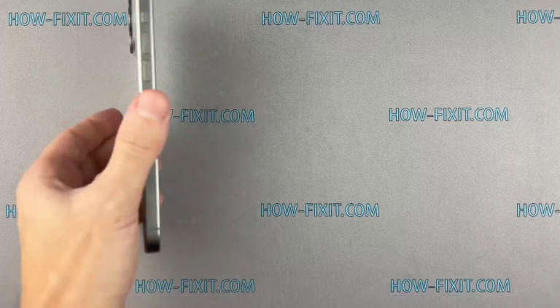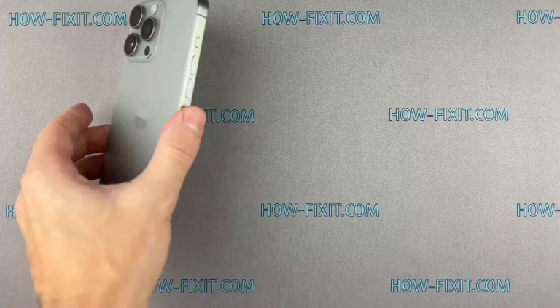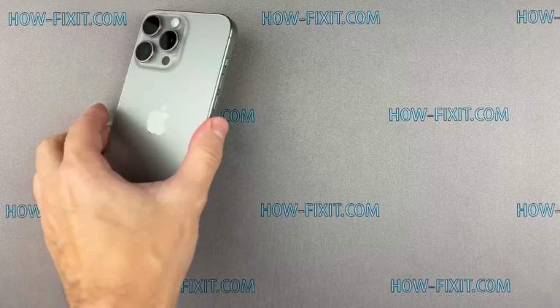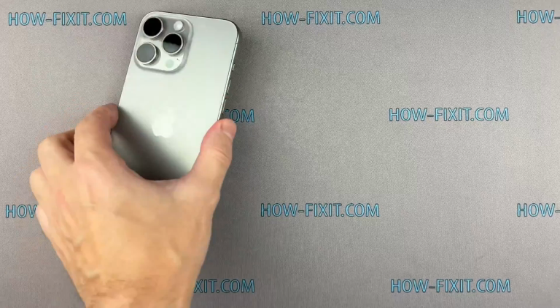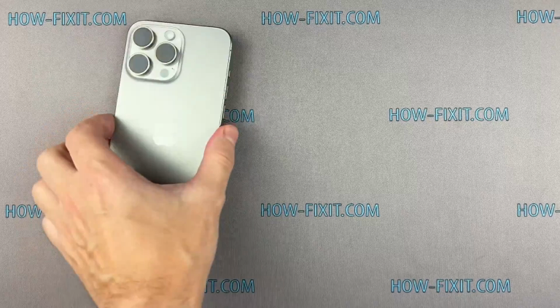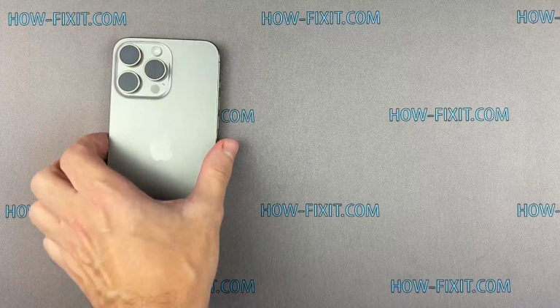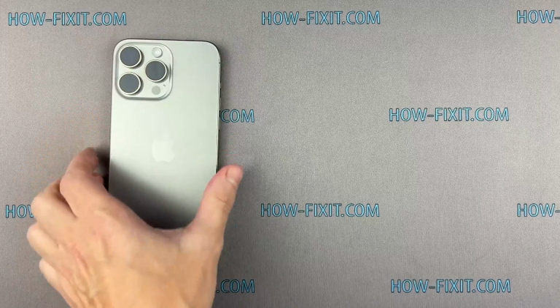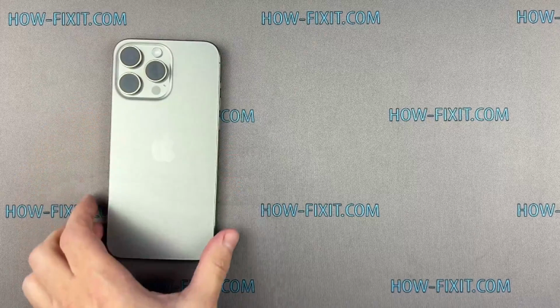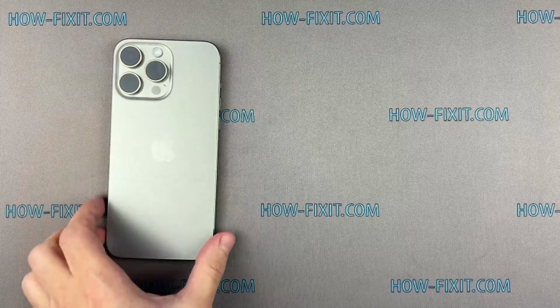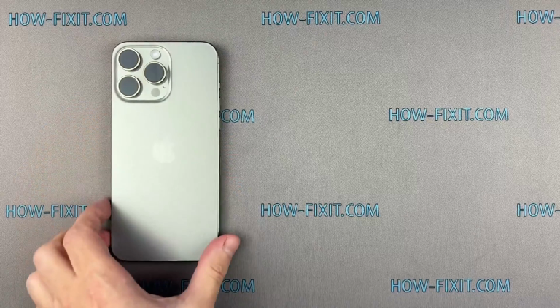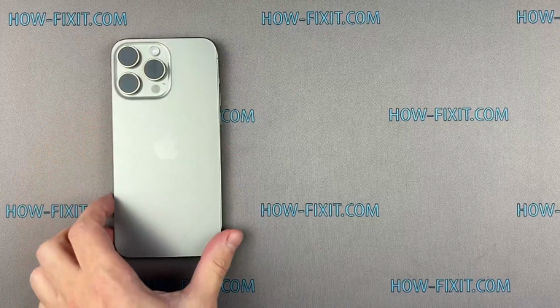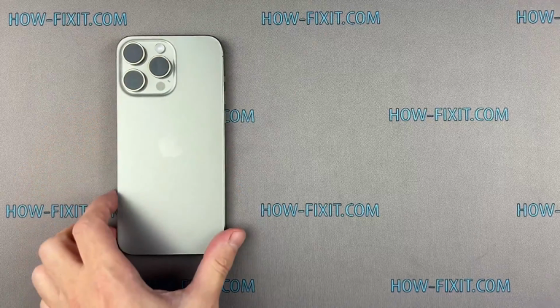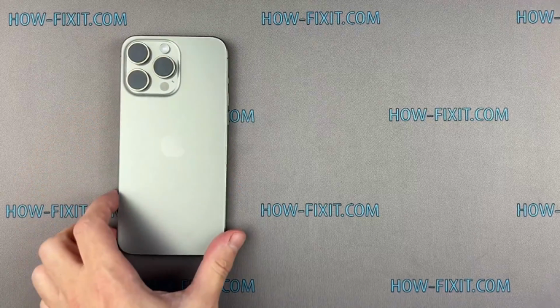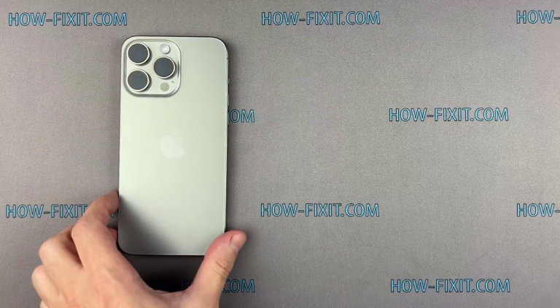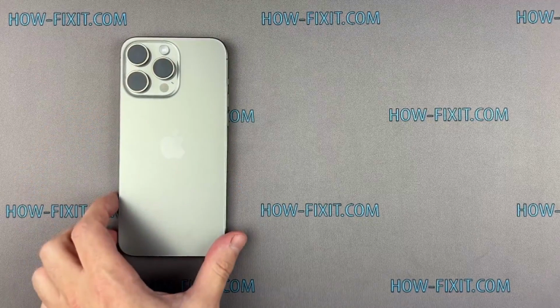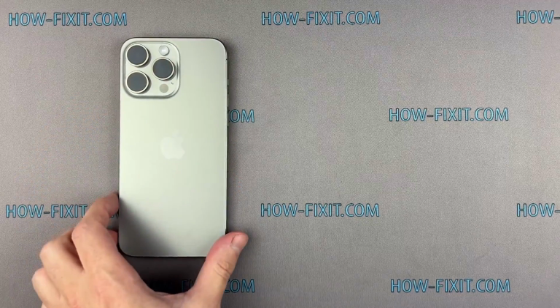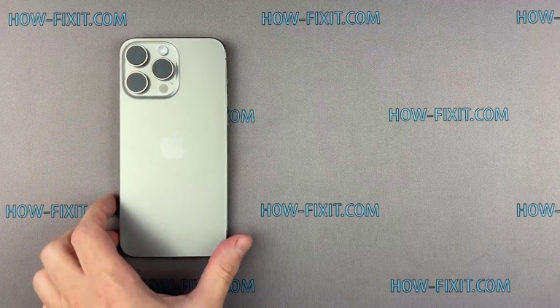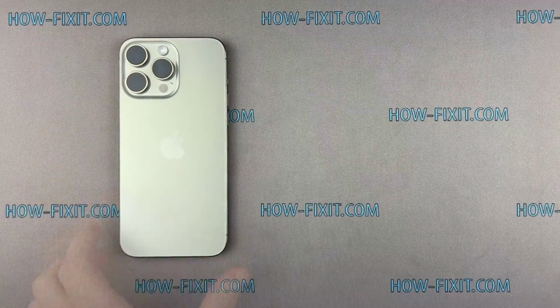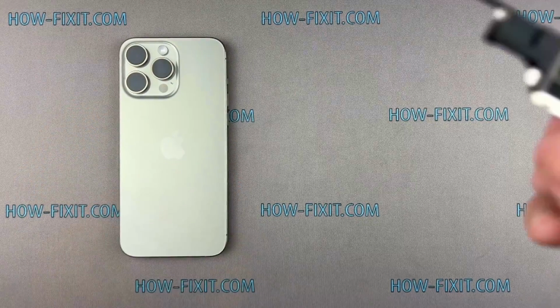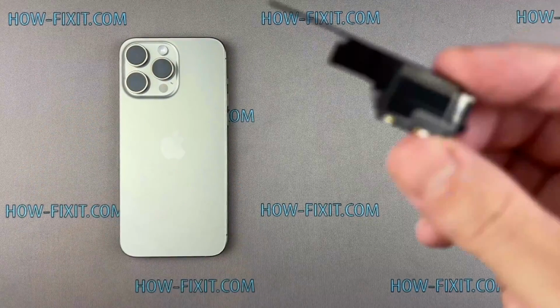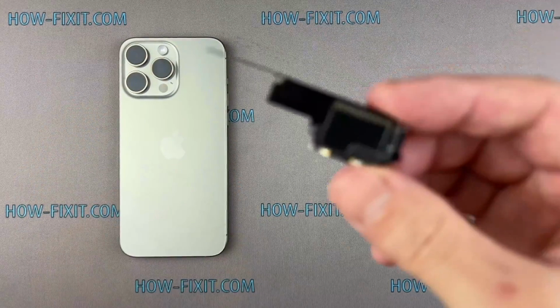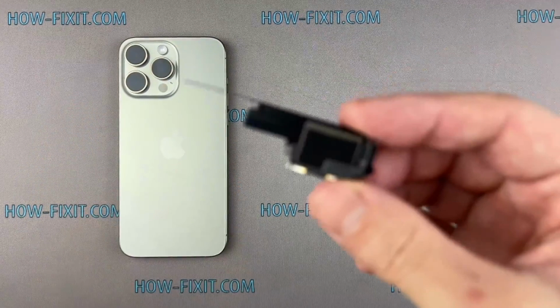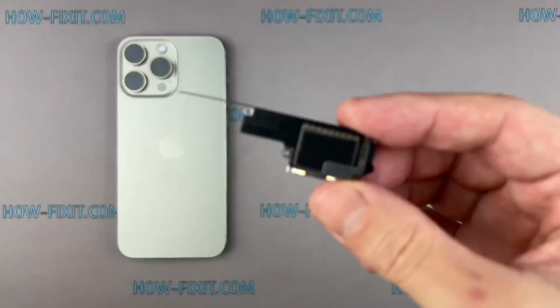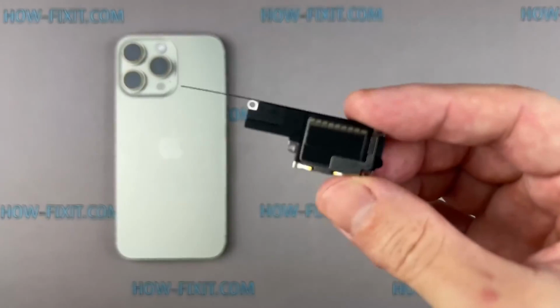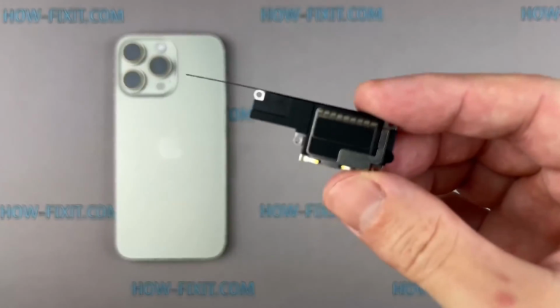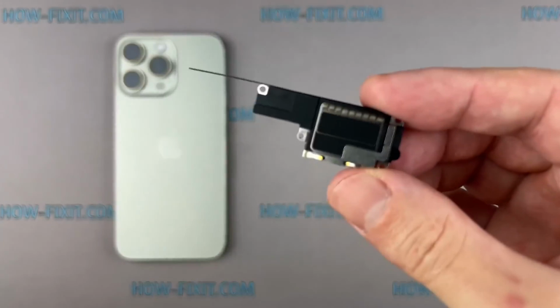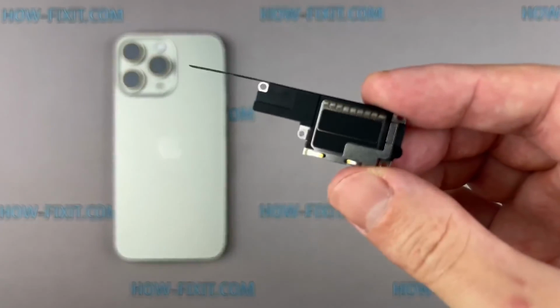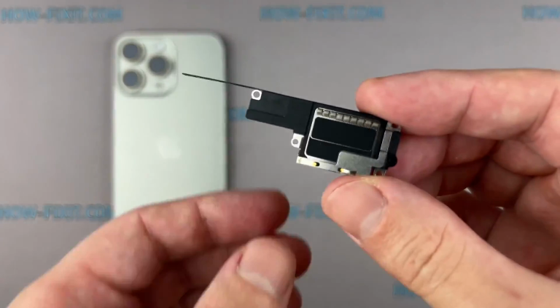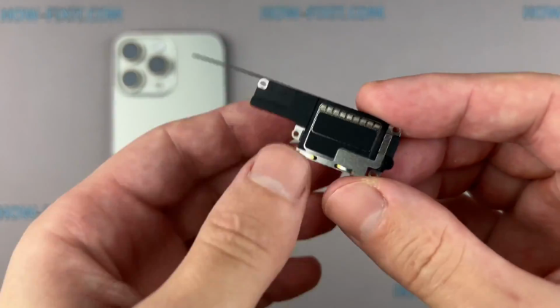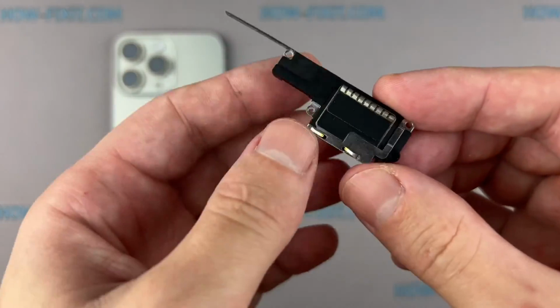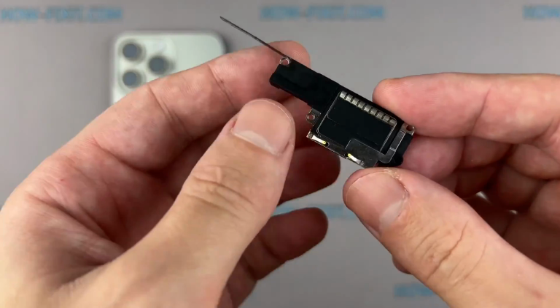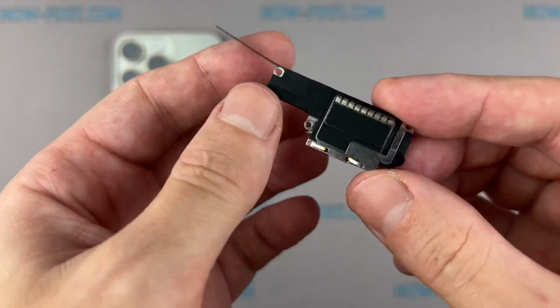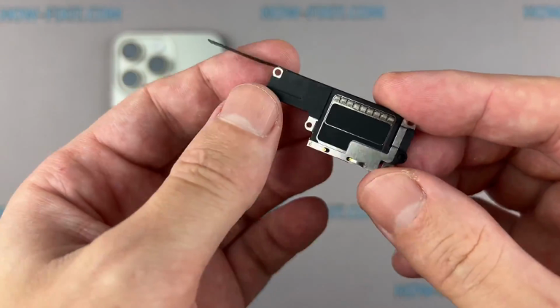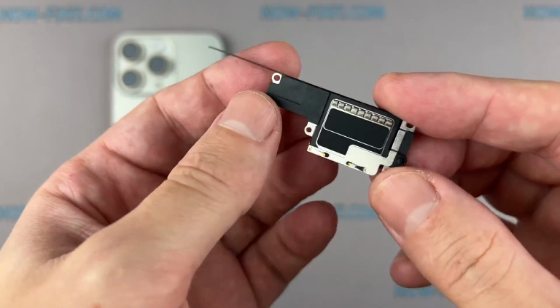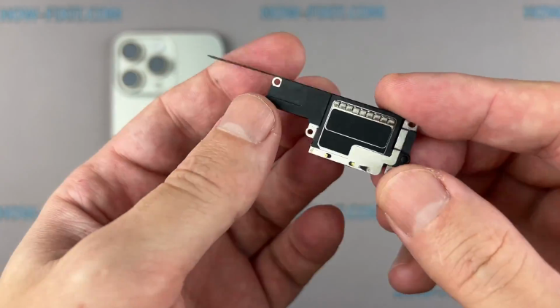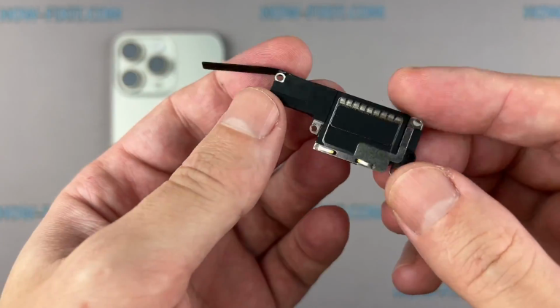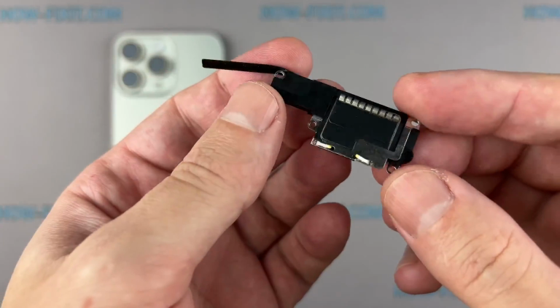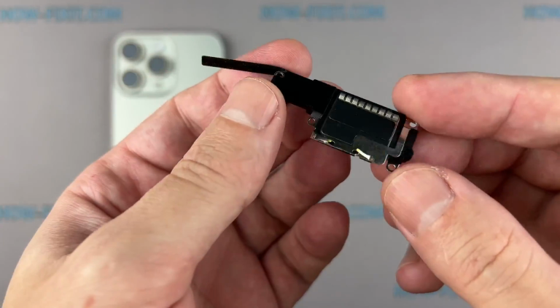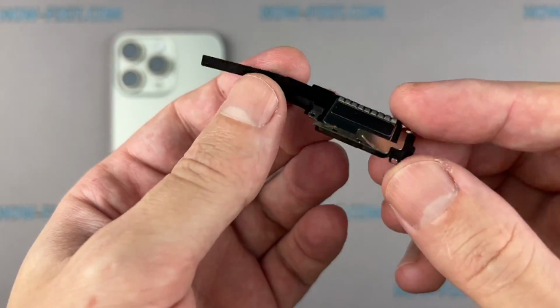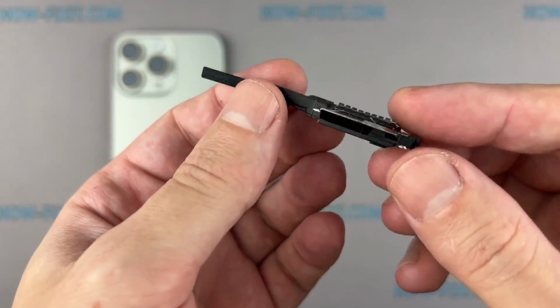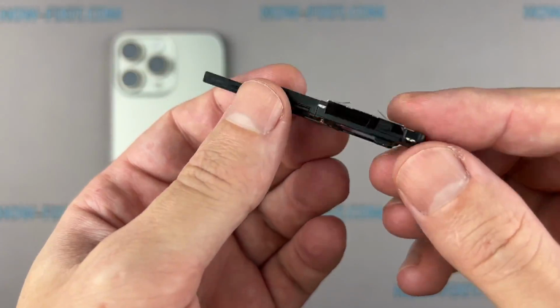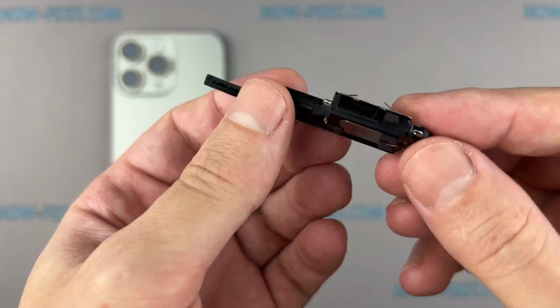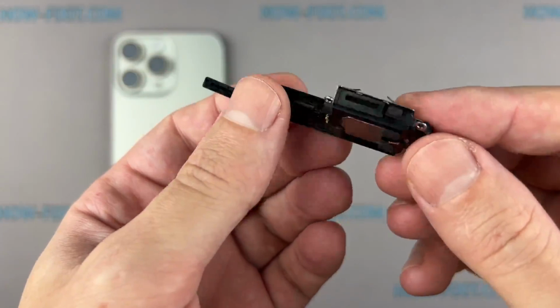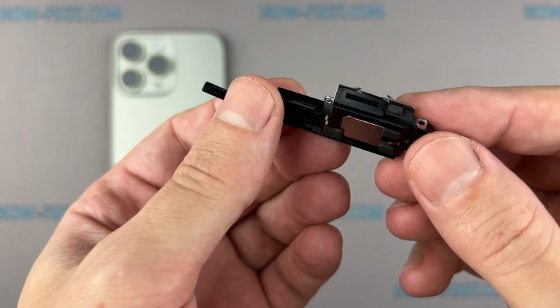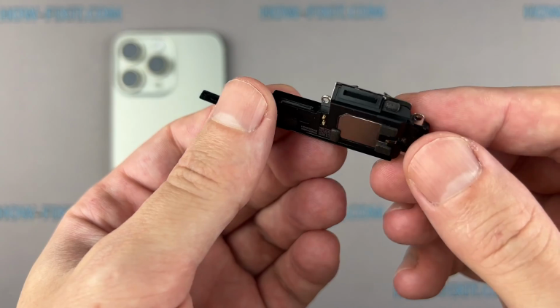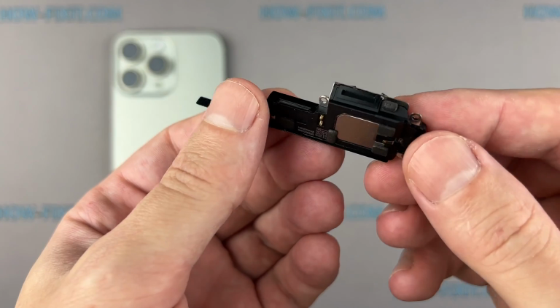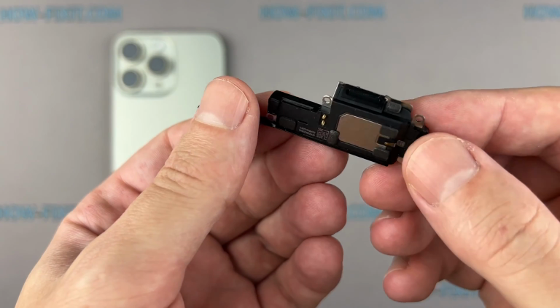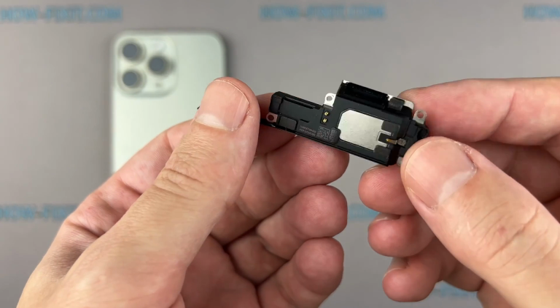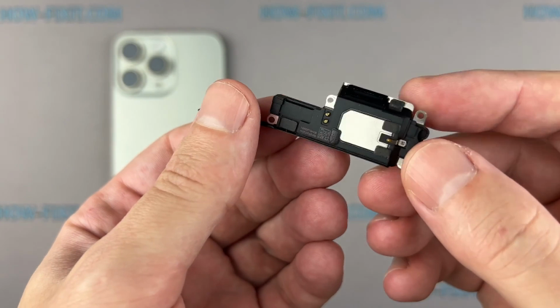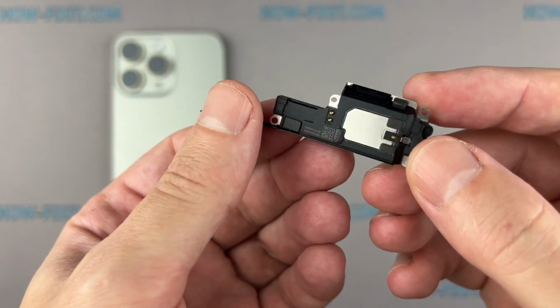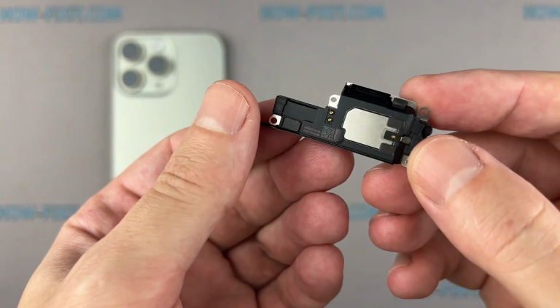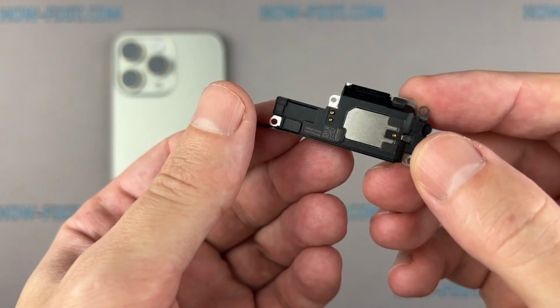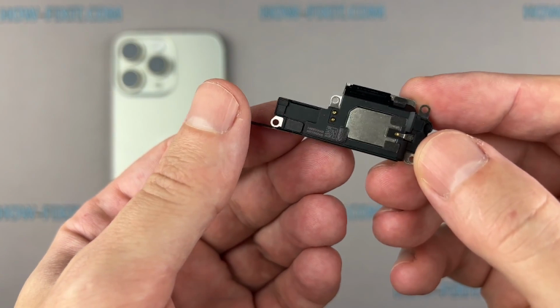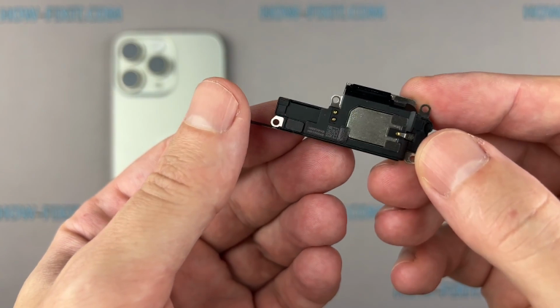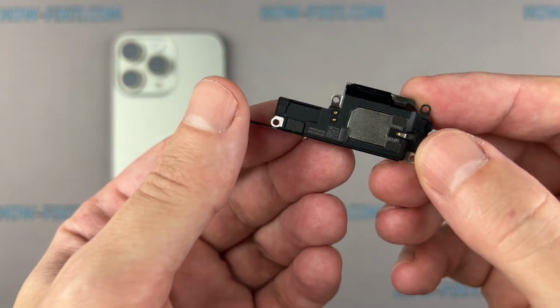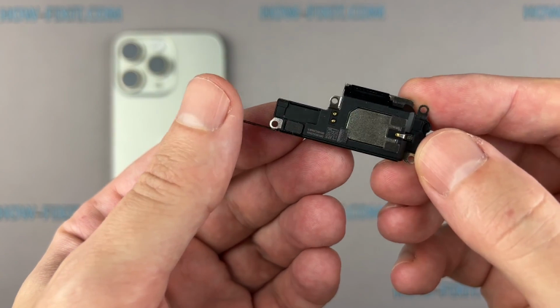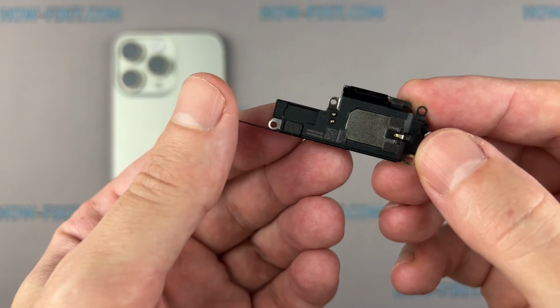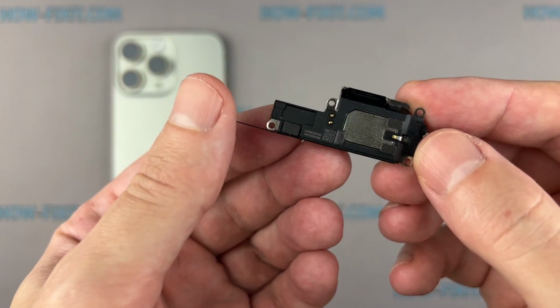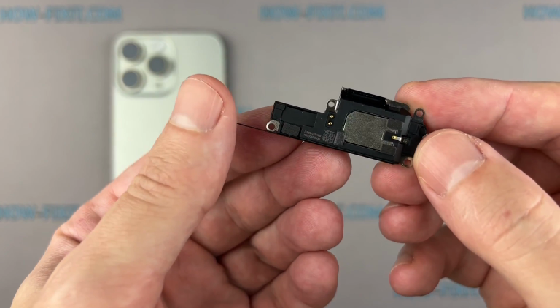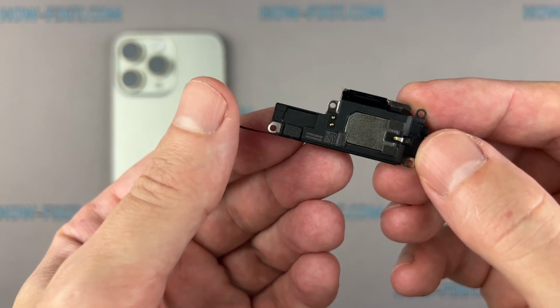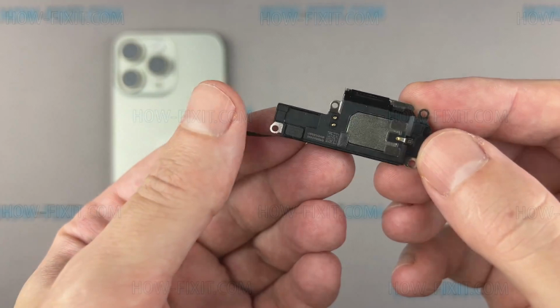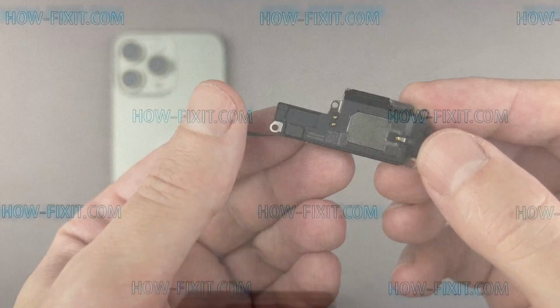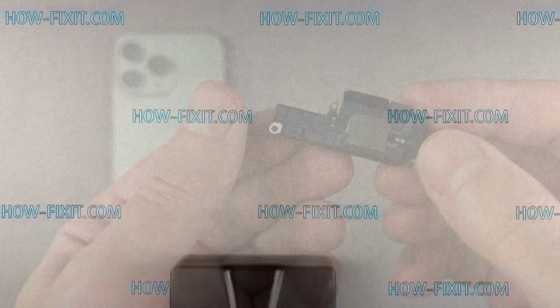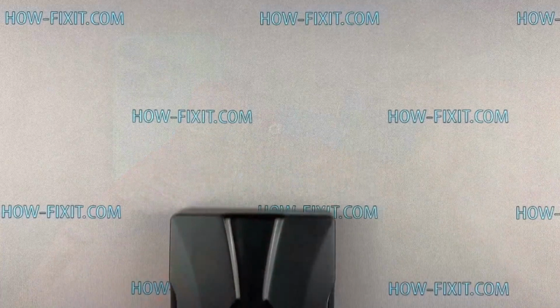Hello everyone, and welcome to HowFixit. In this video guide, I'll show you how to replace the loudspeaker on the iPhone.